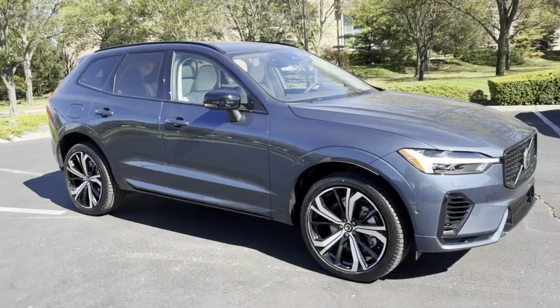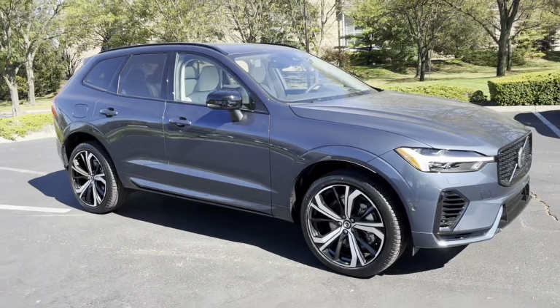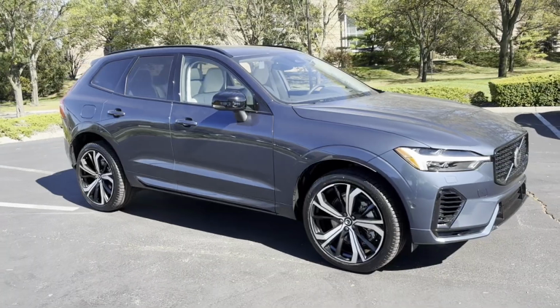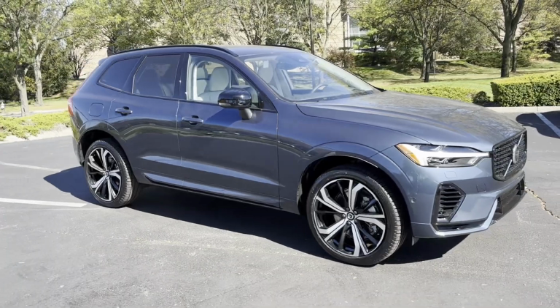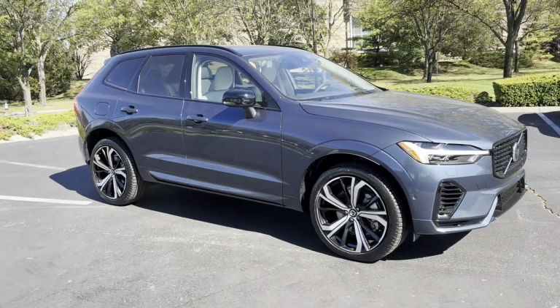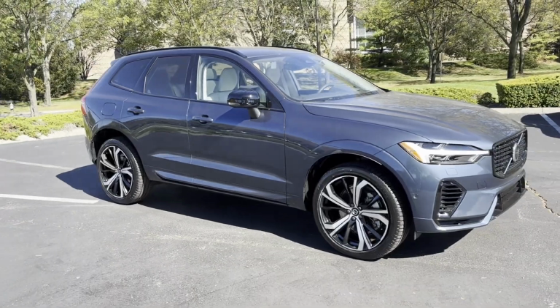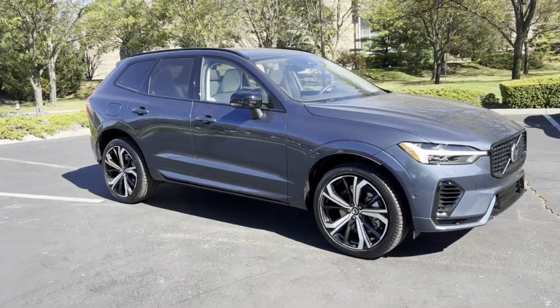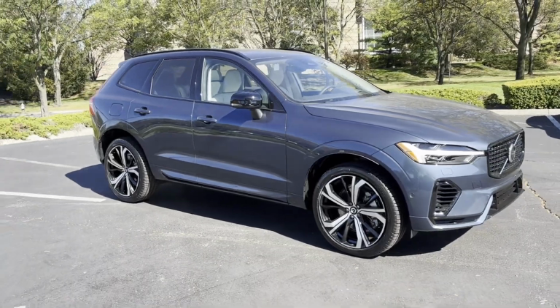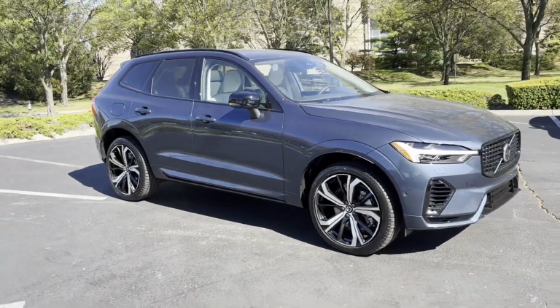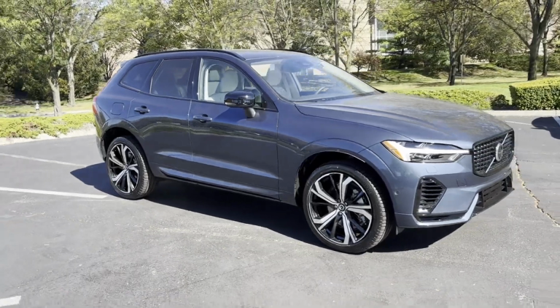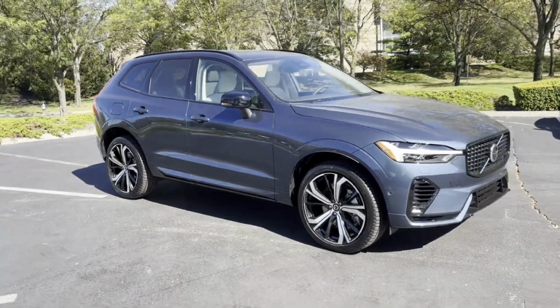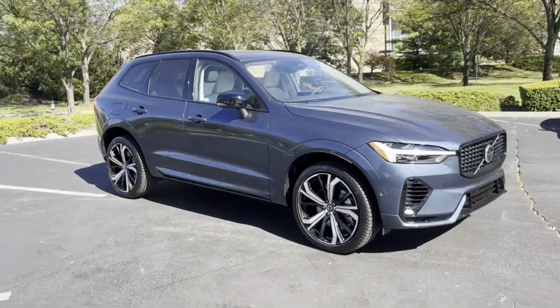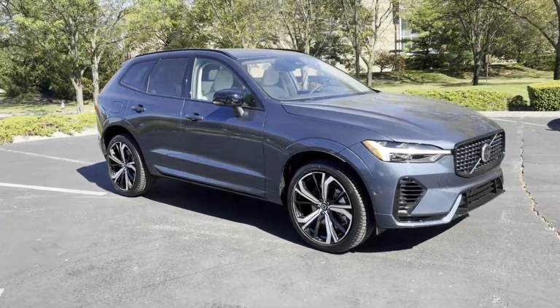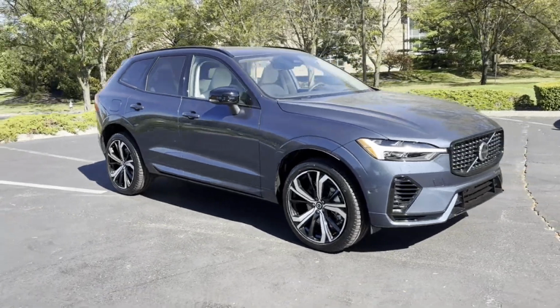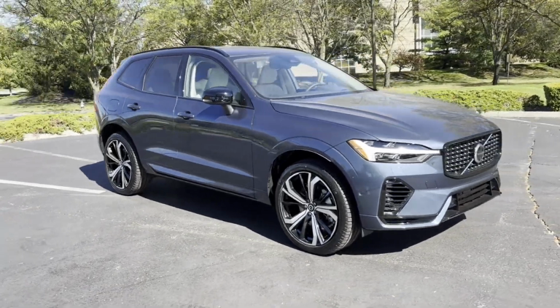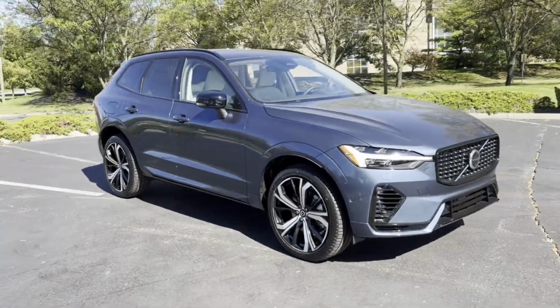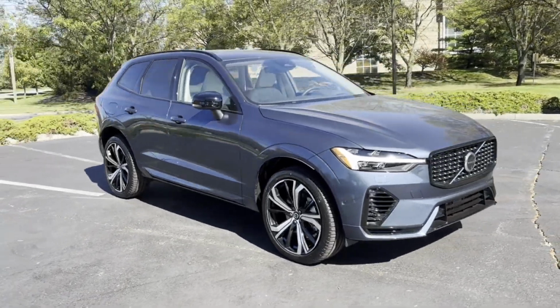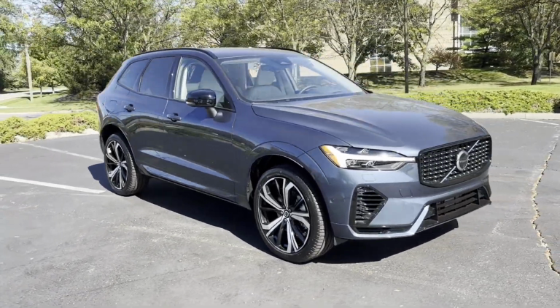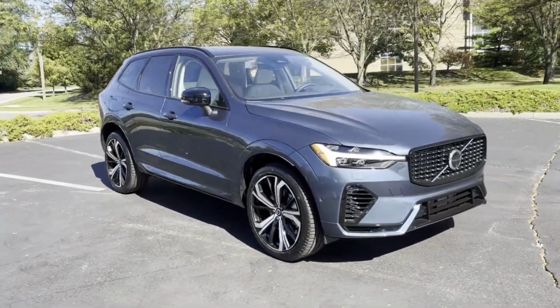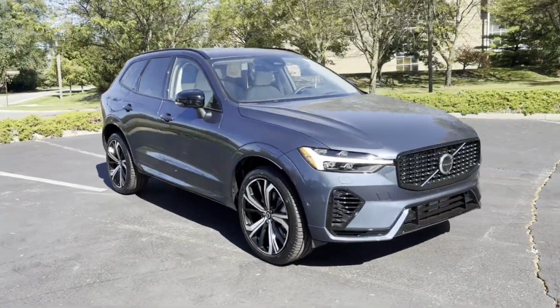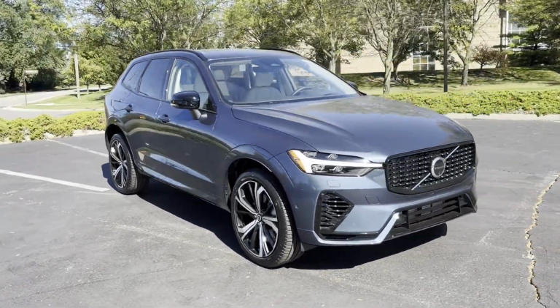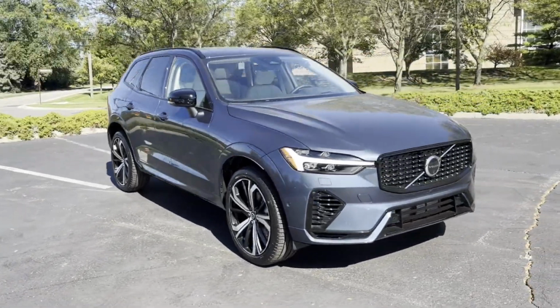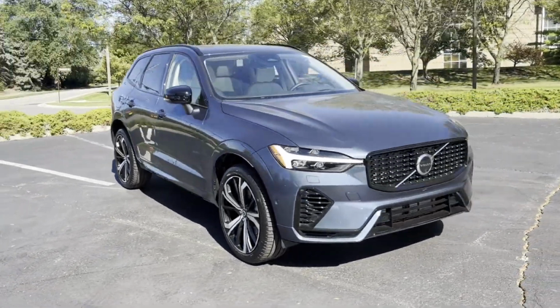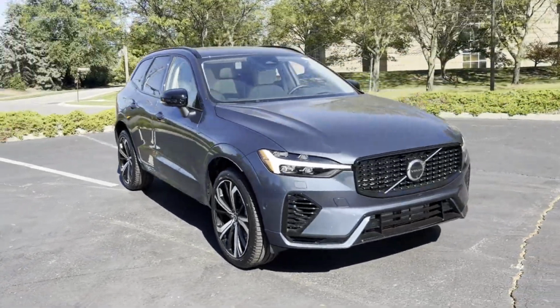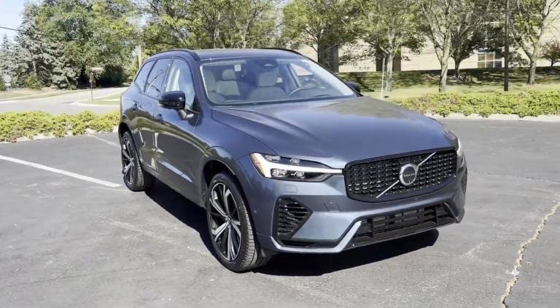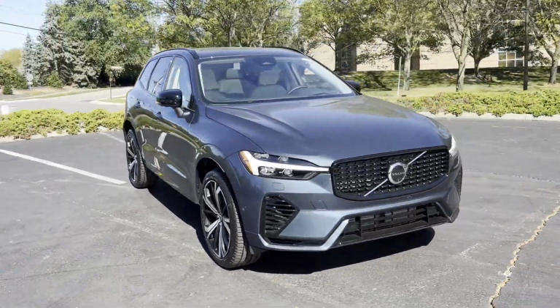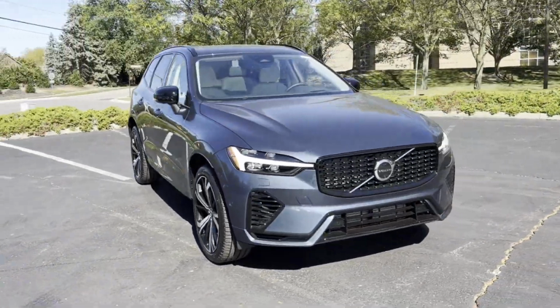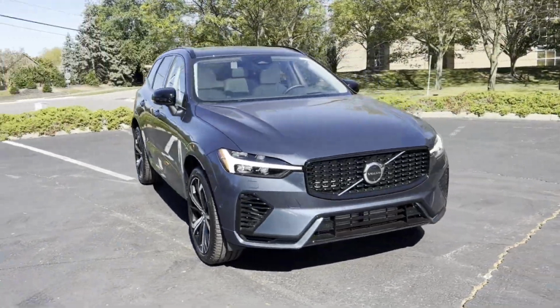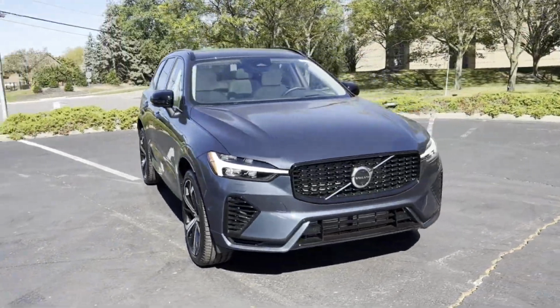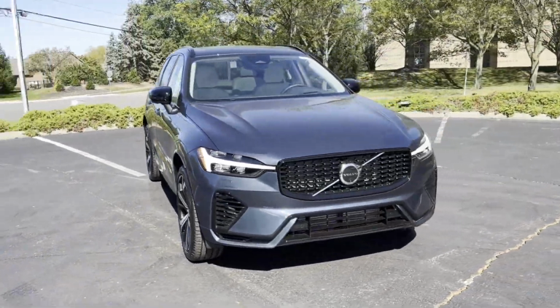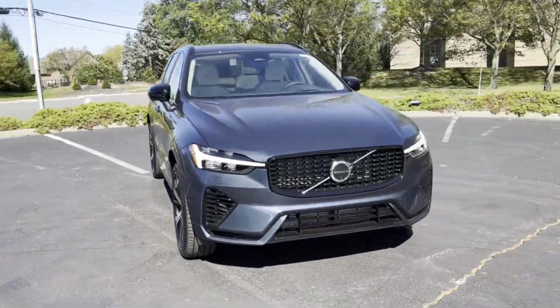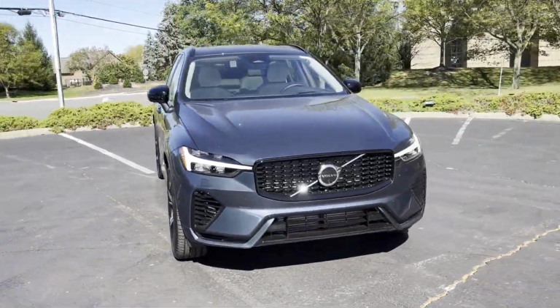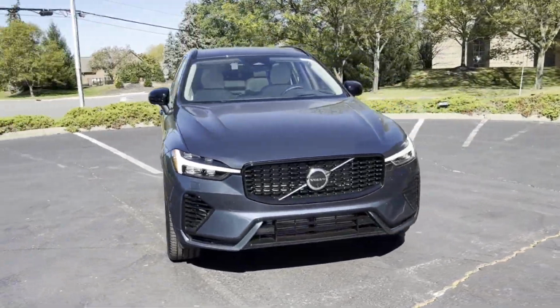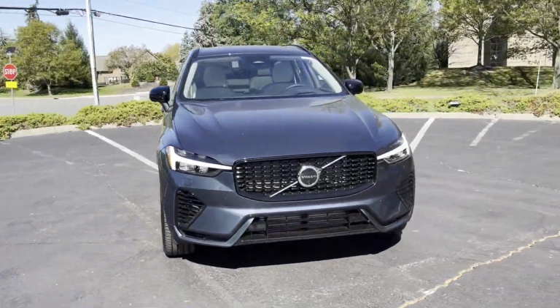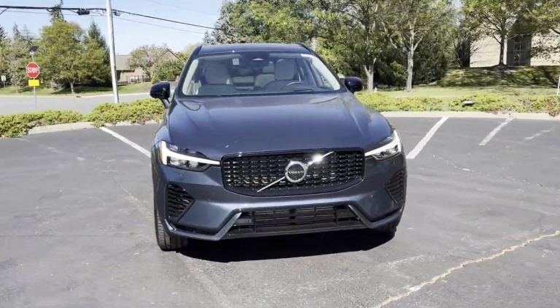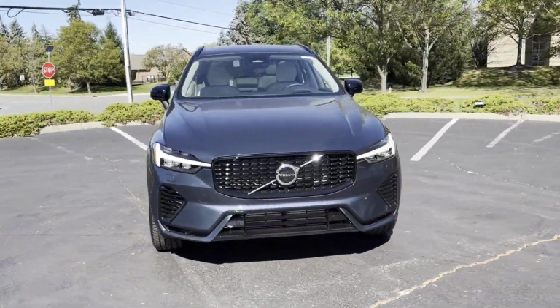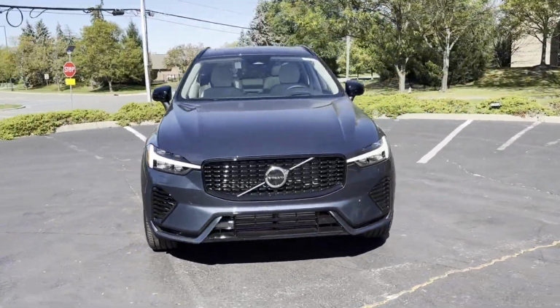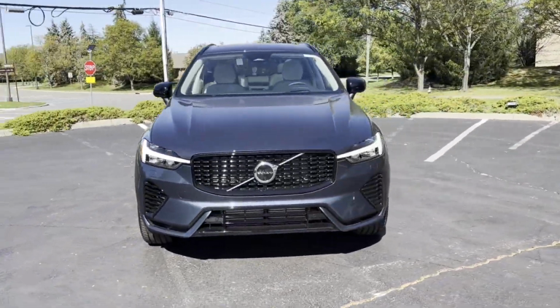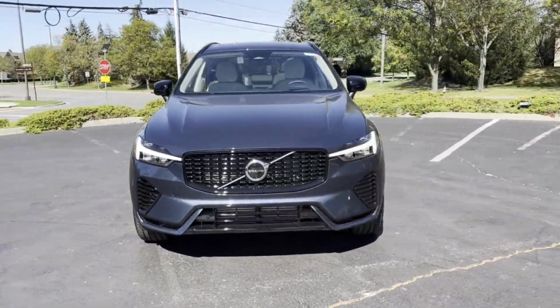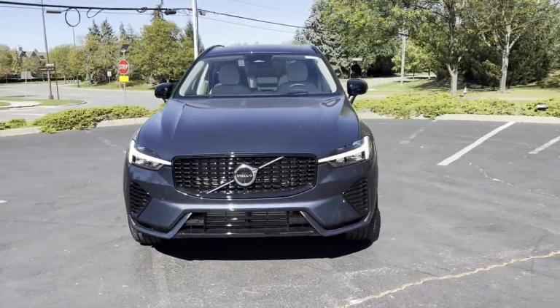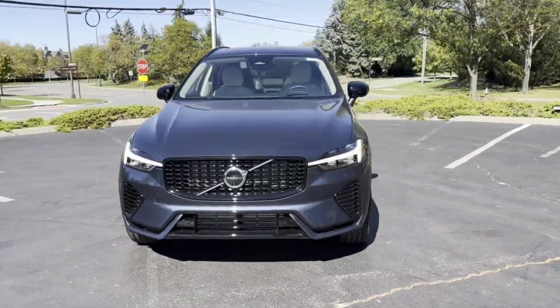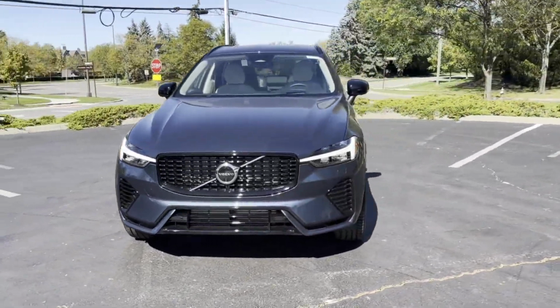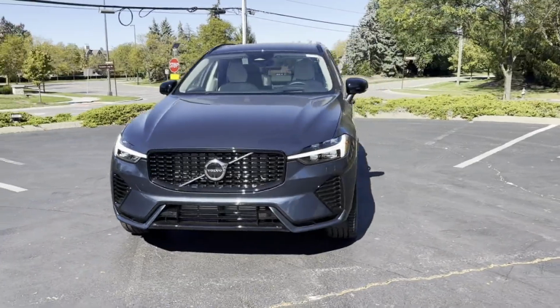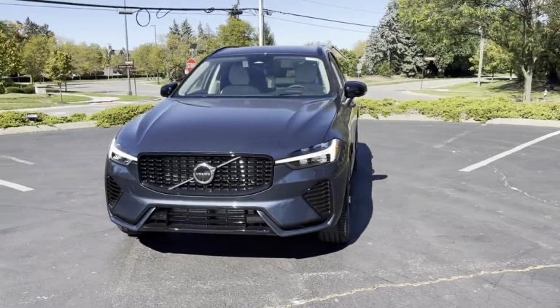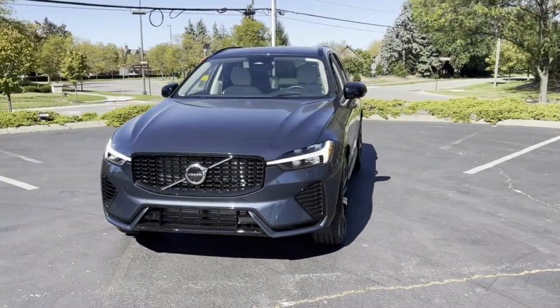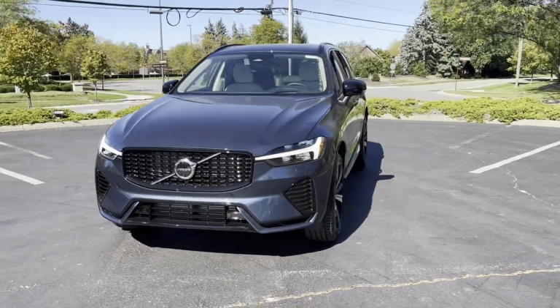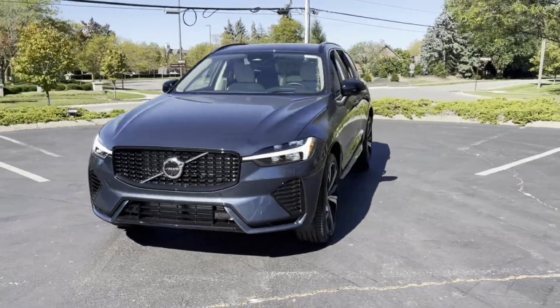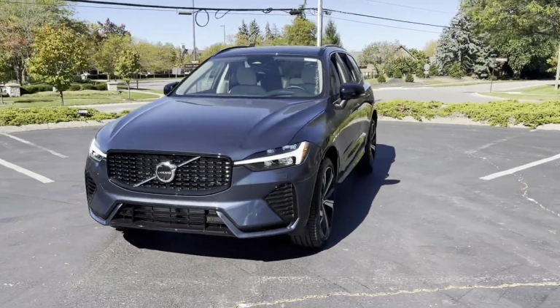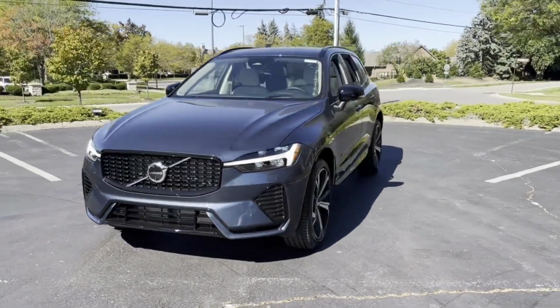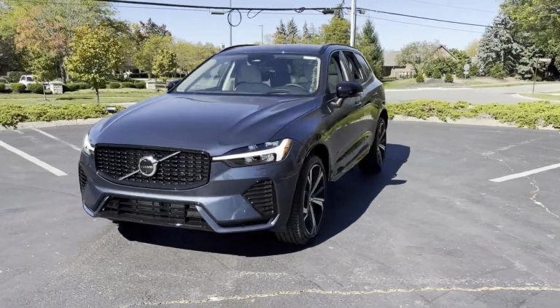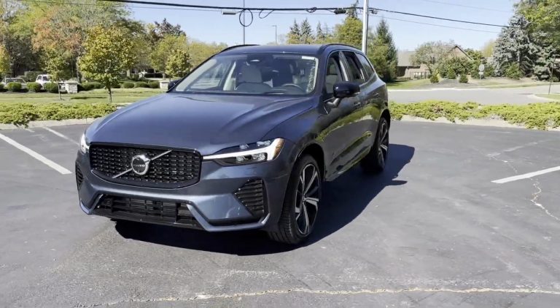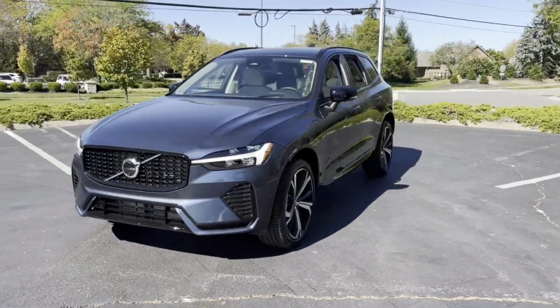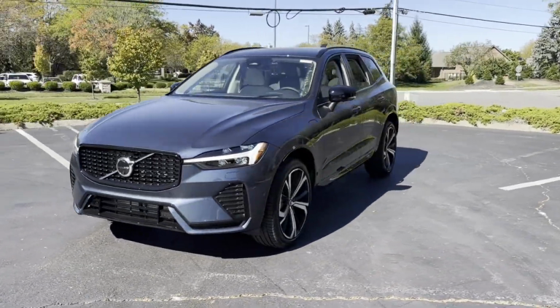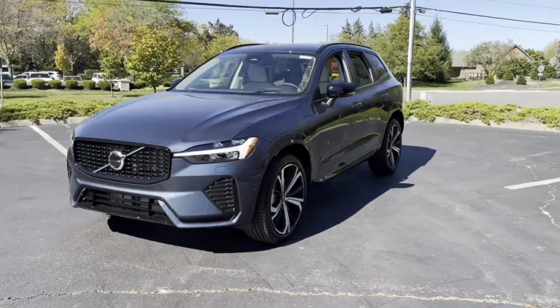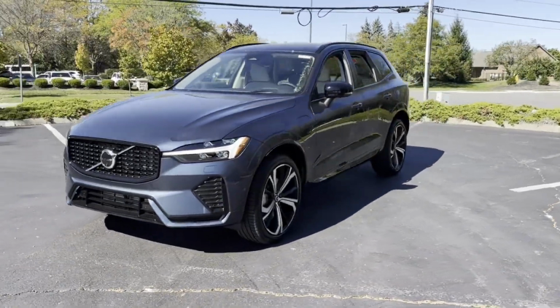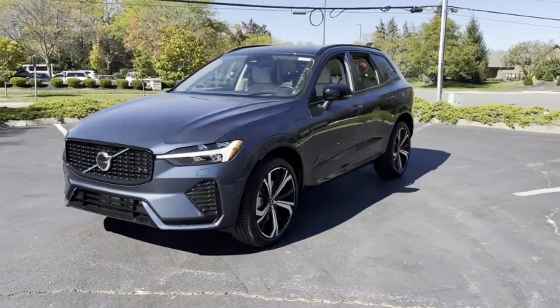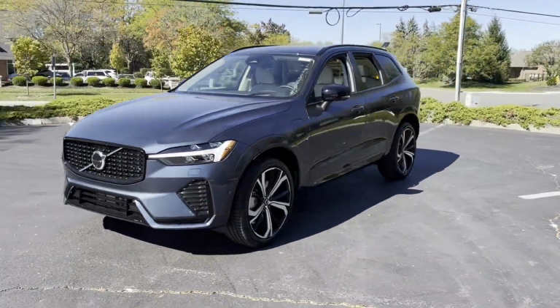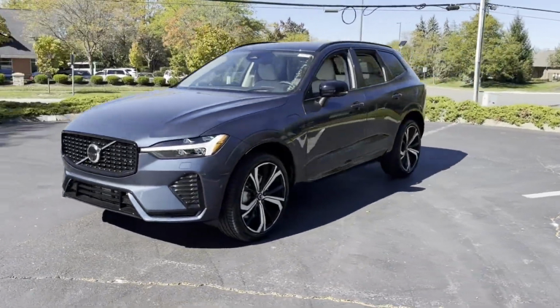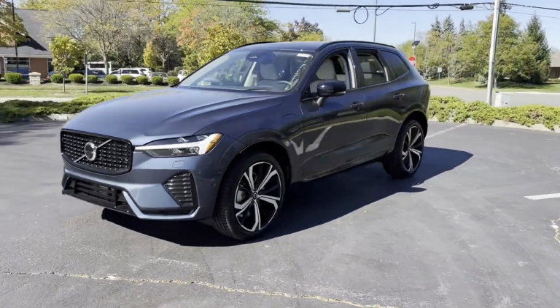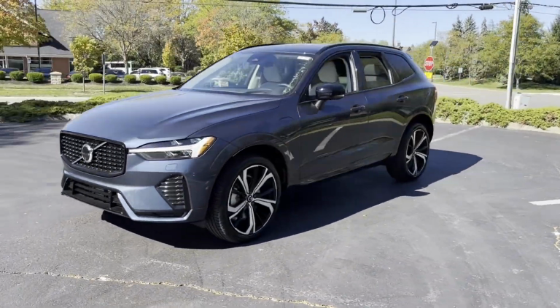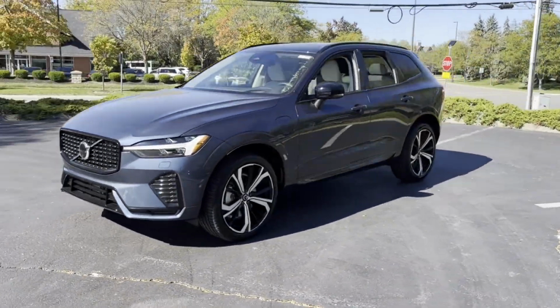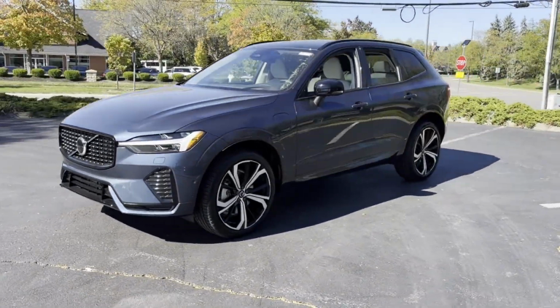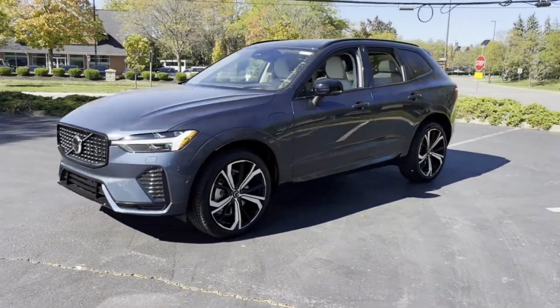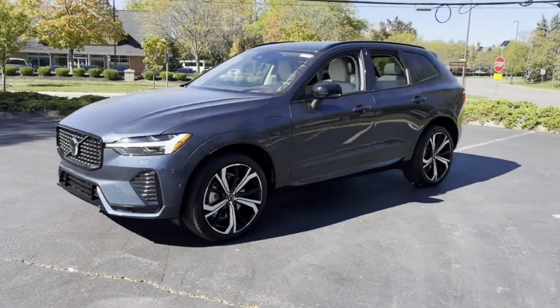2025 Volvo XC60. This SUV offers space as well as power and performance.